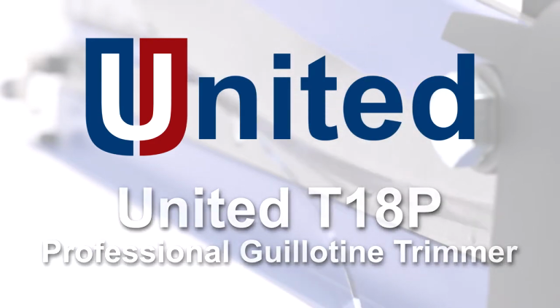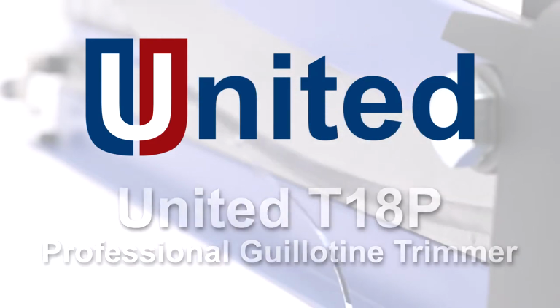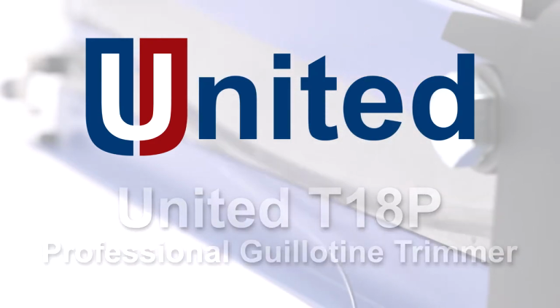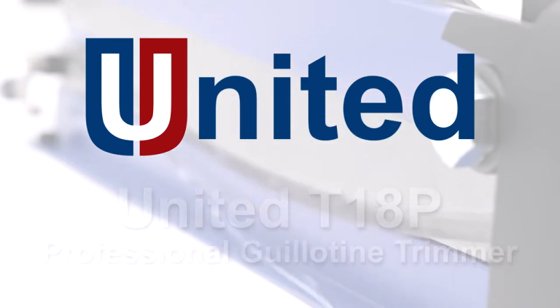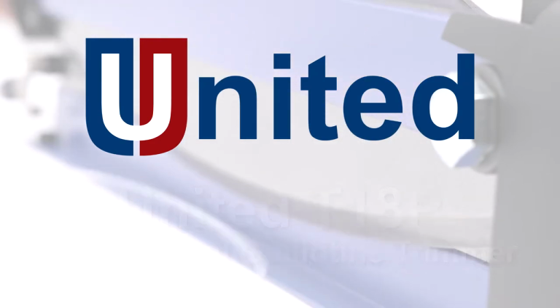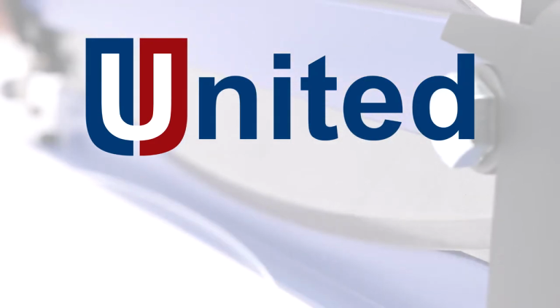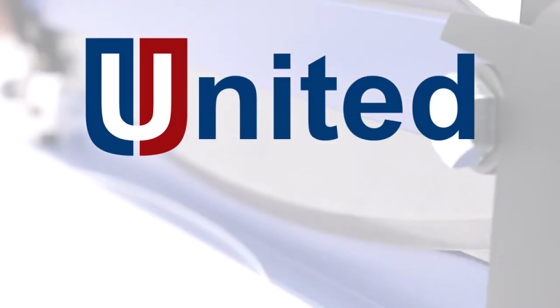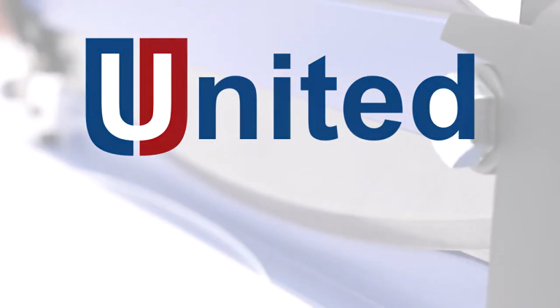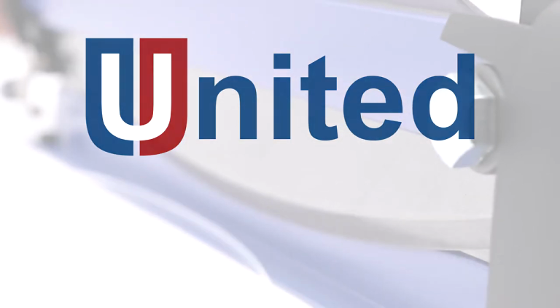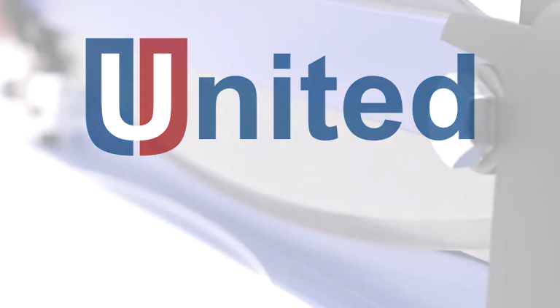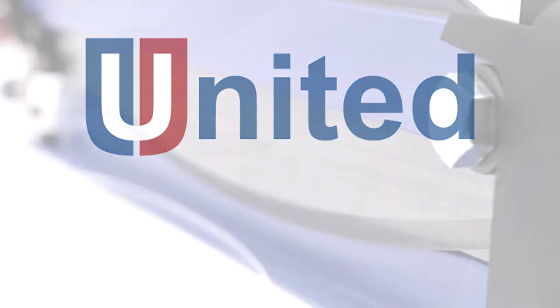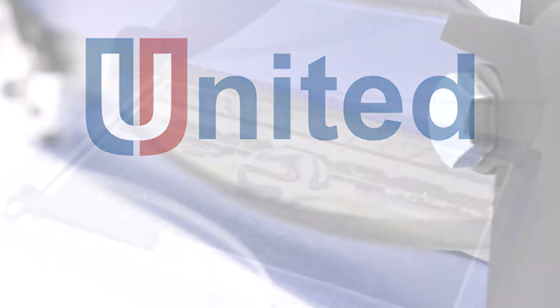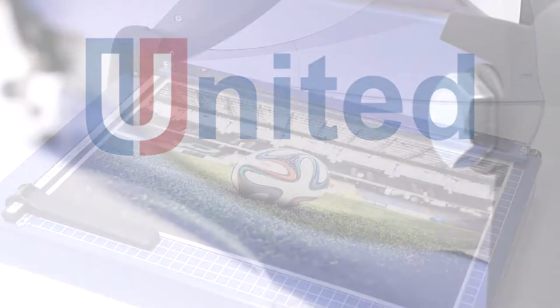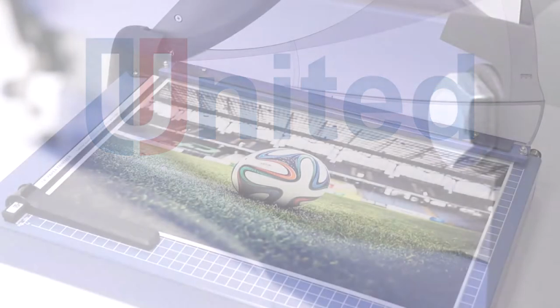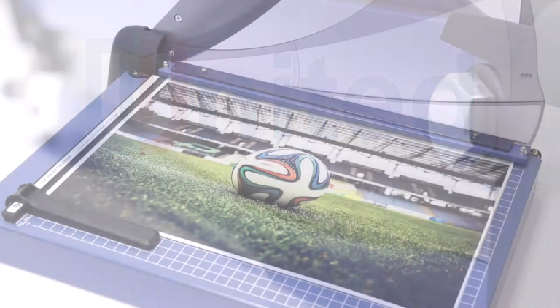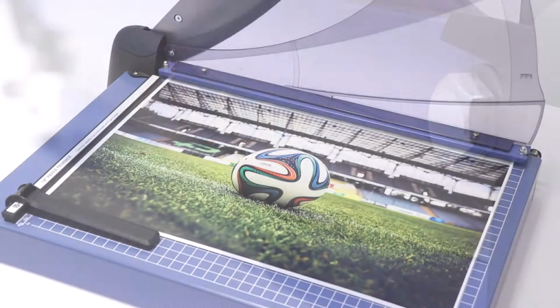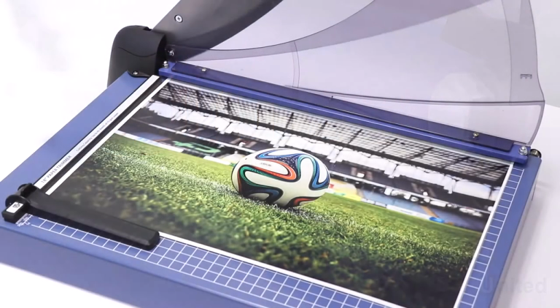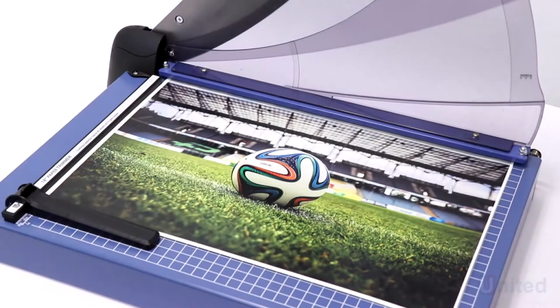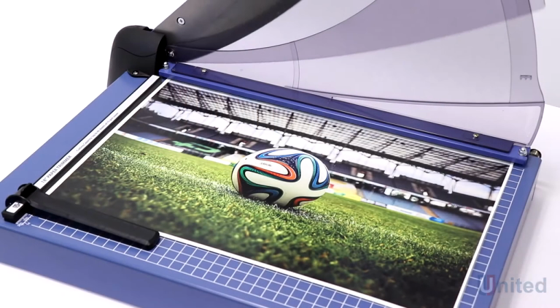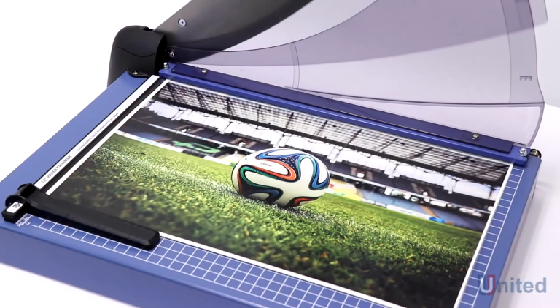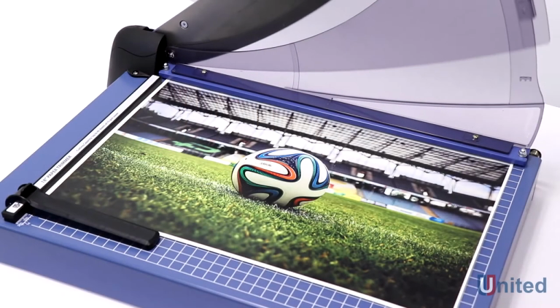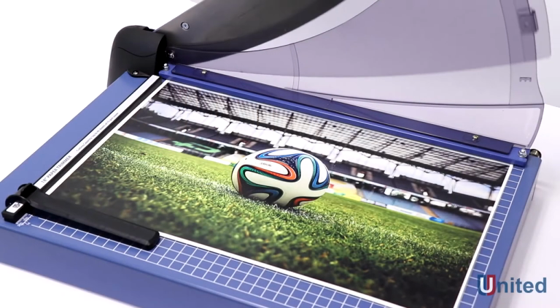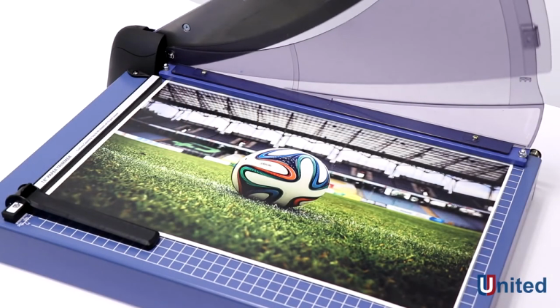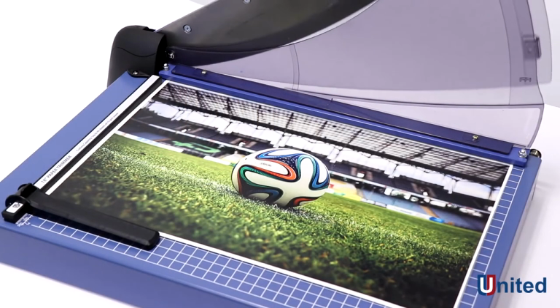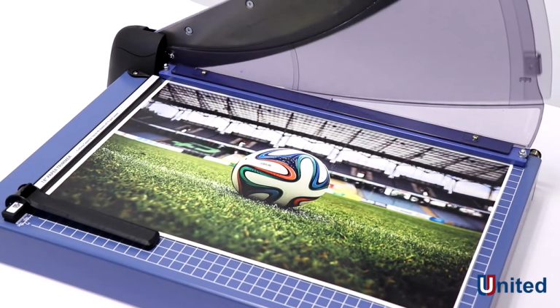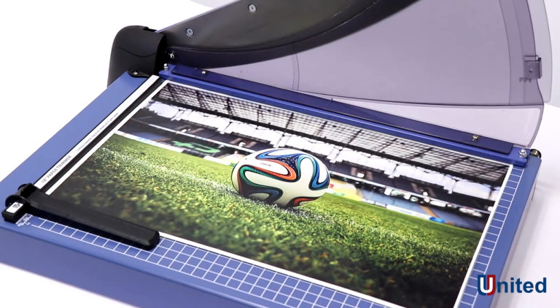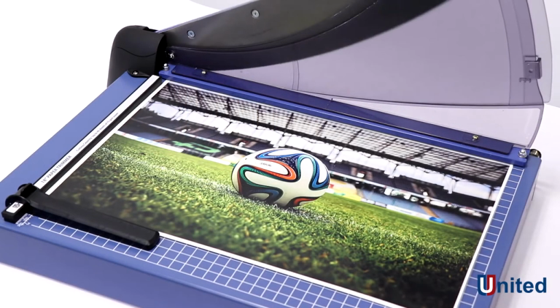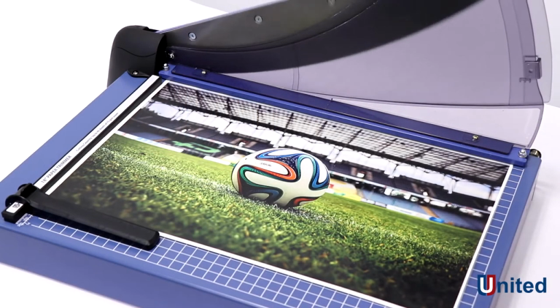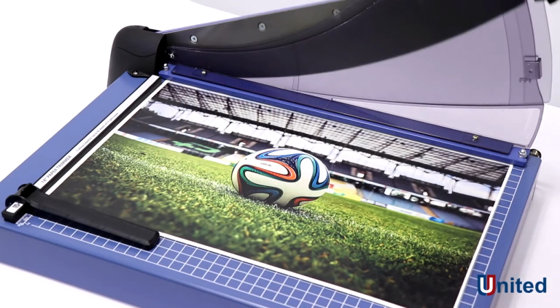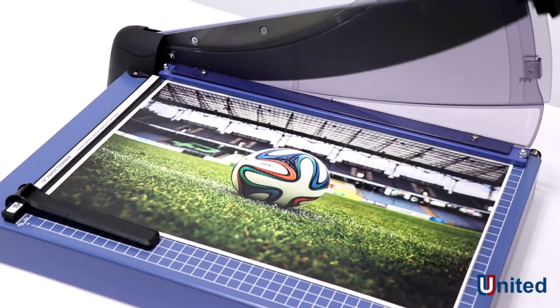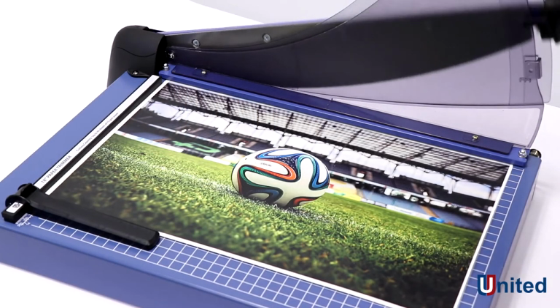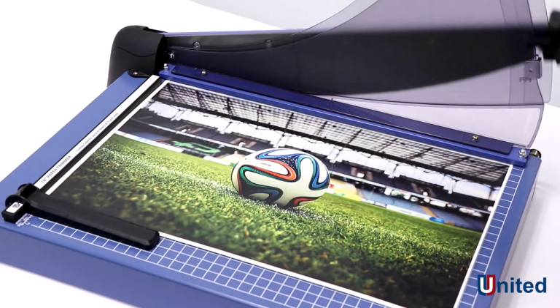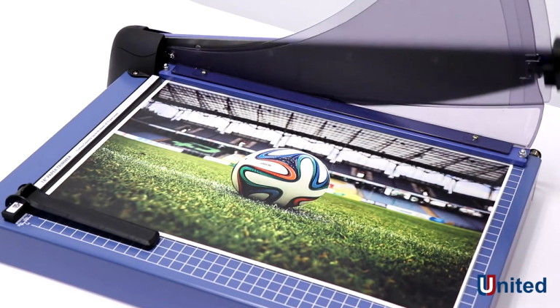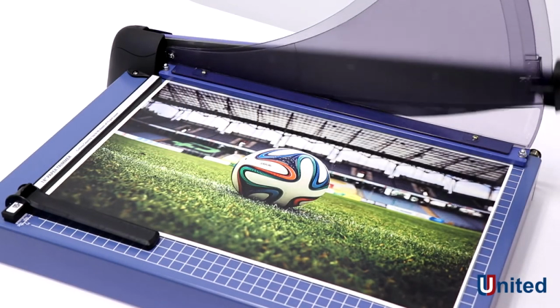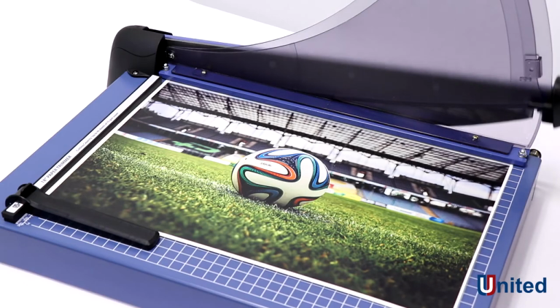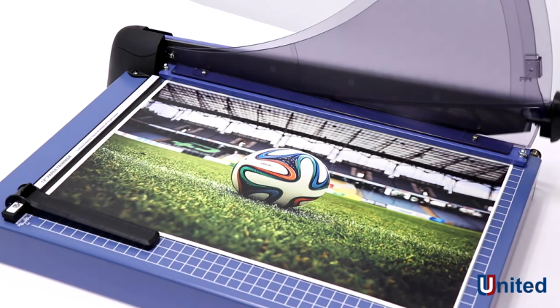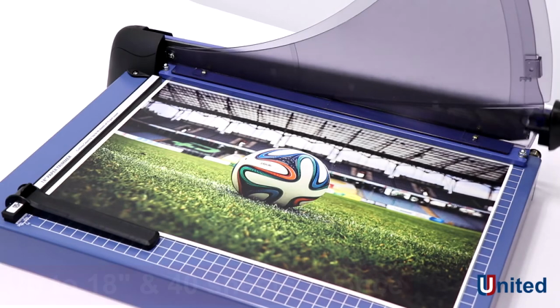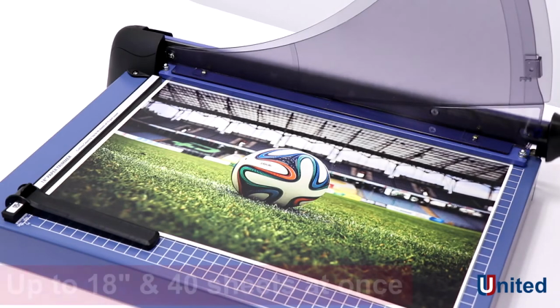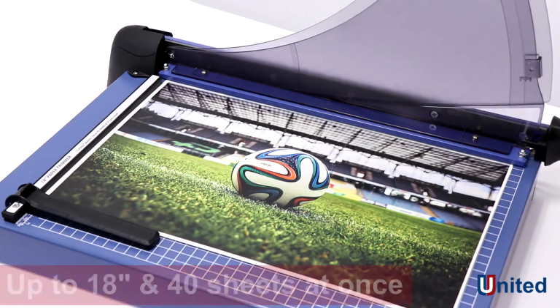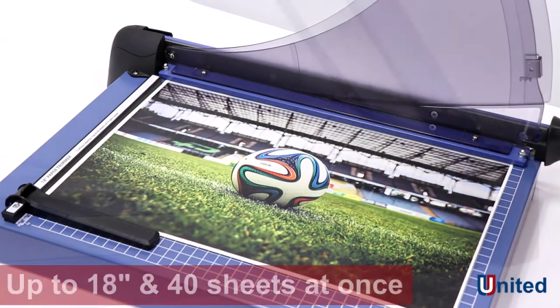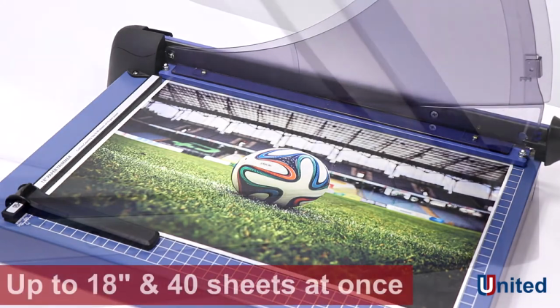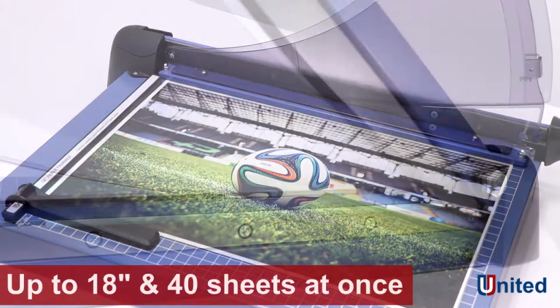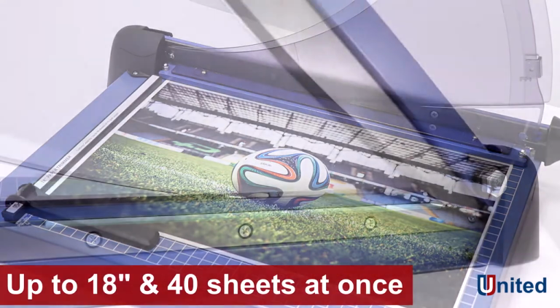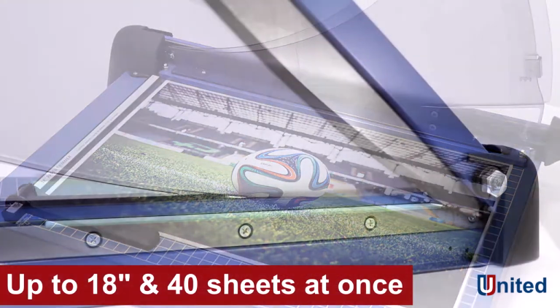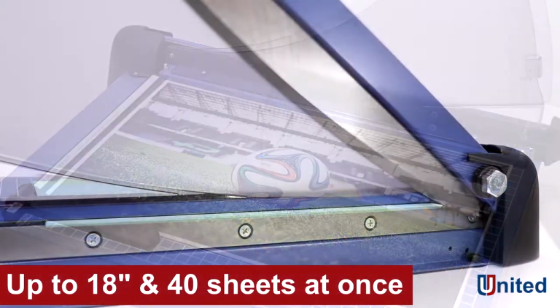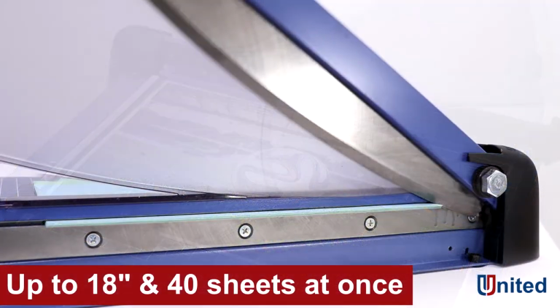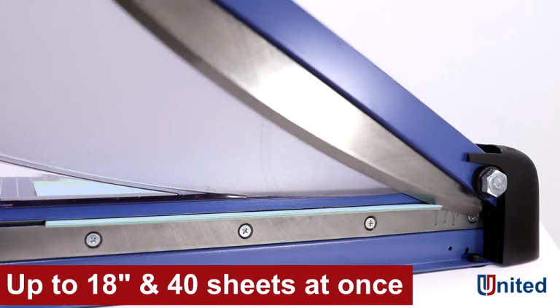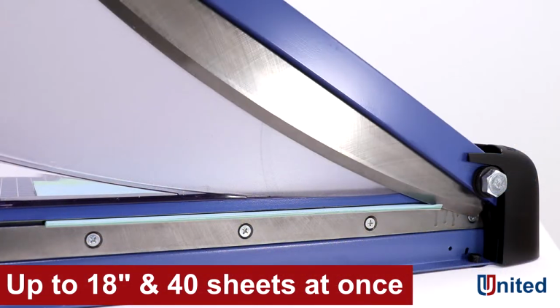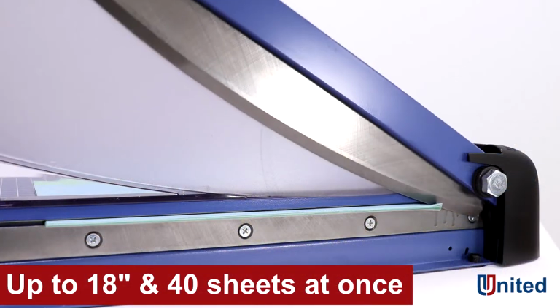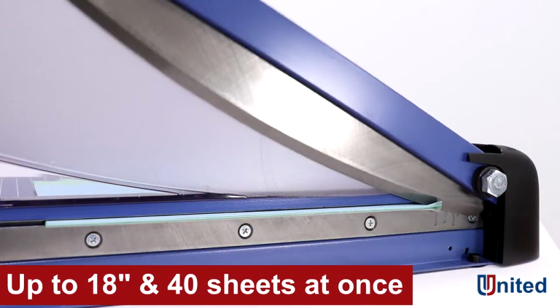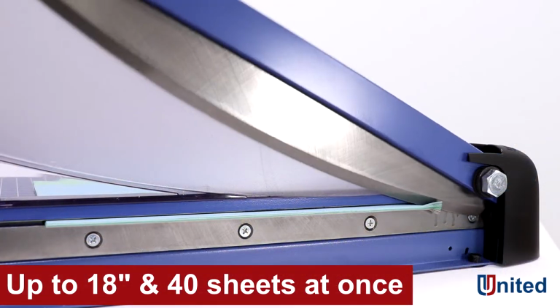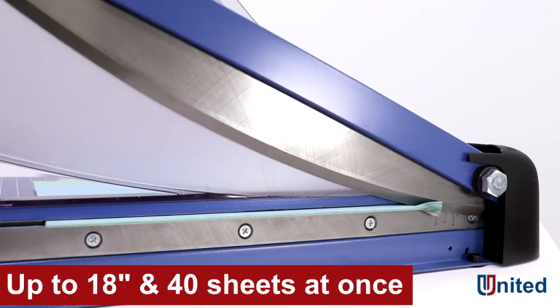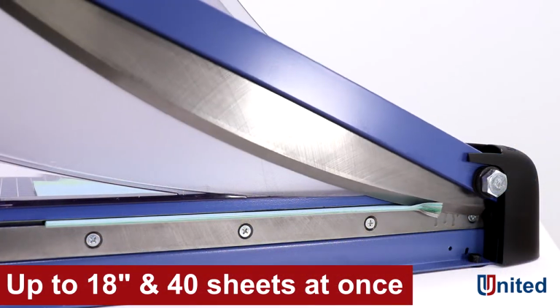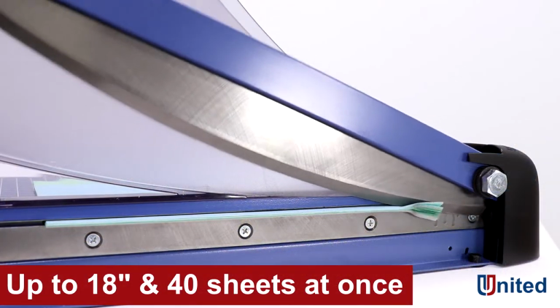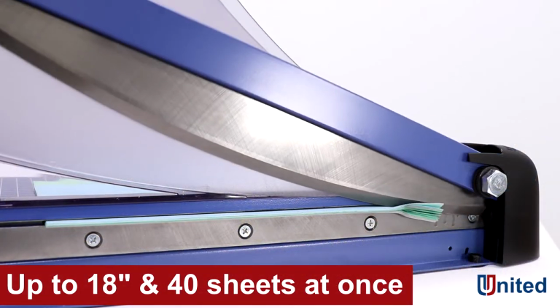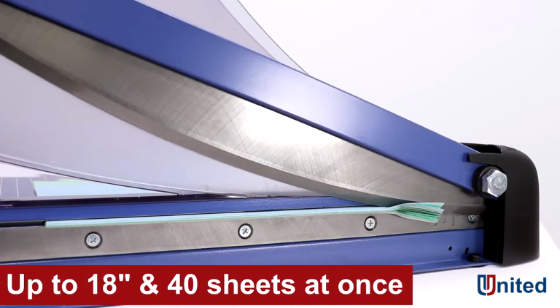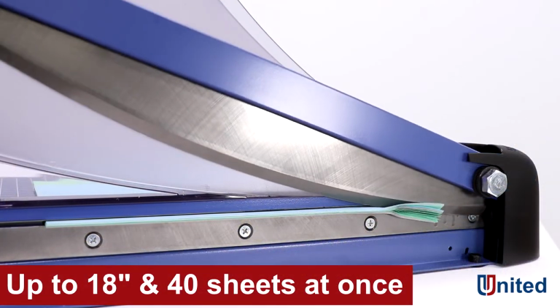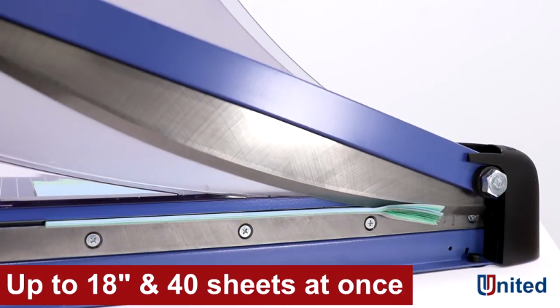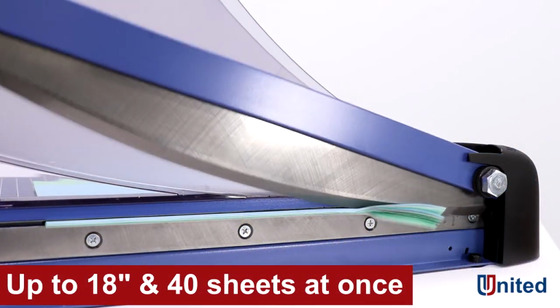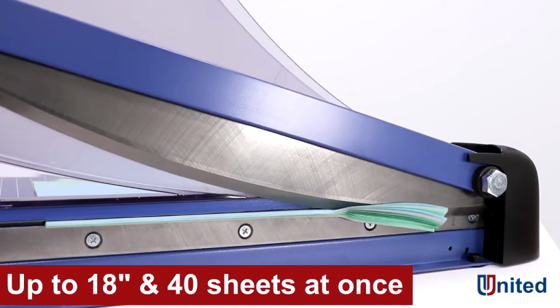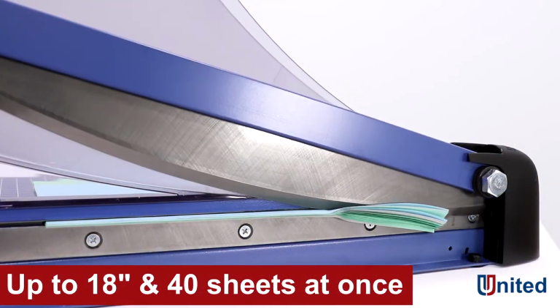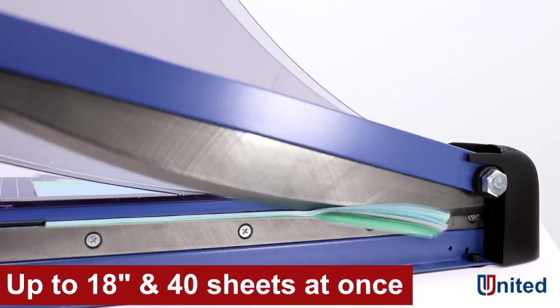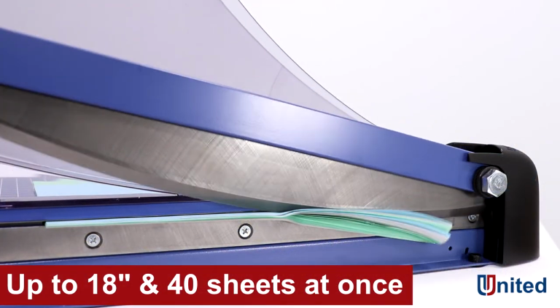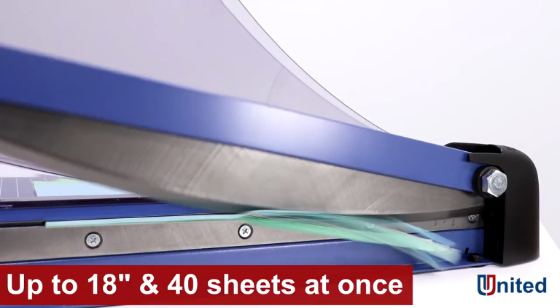The T18P was designed for precision and durability. It can handle paper up to 18 inches long and up to 40 sheets at a time.